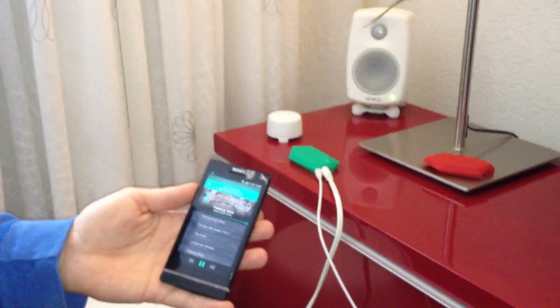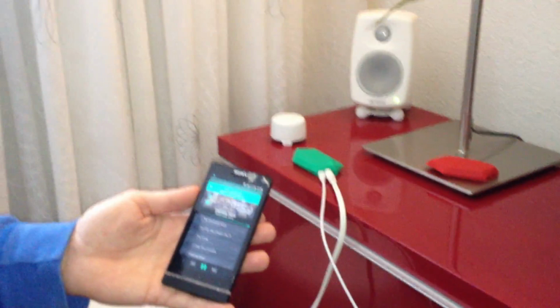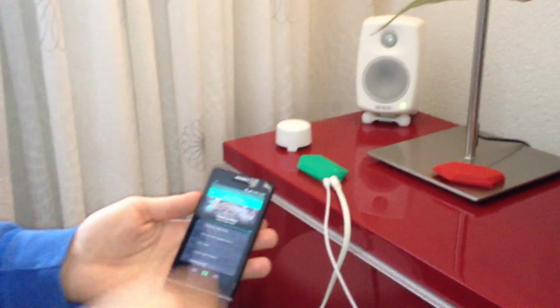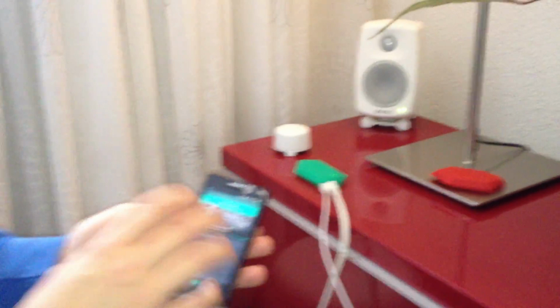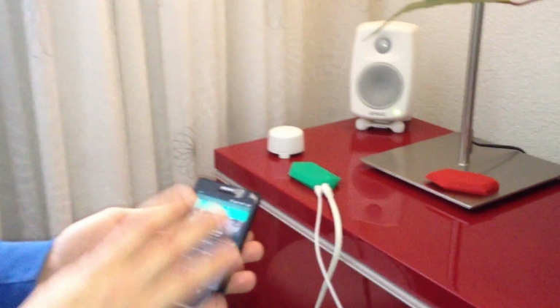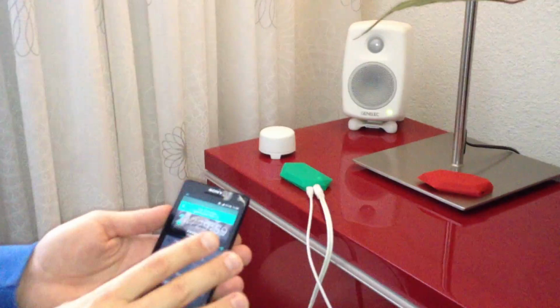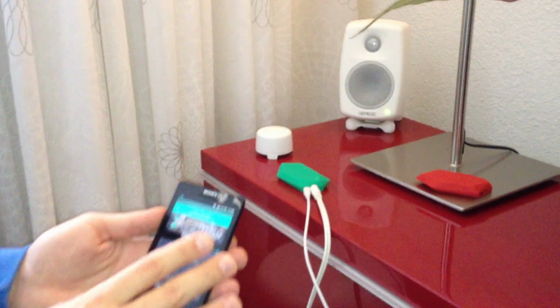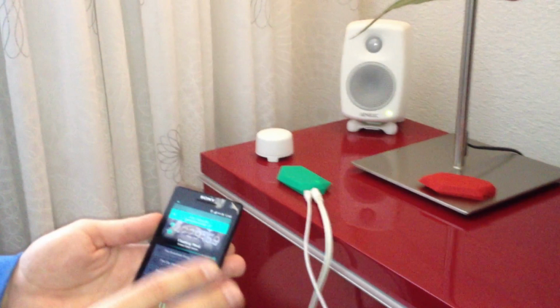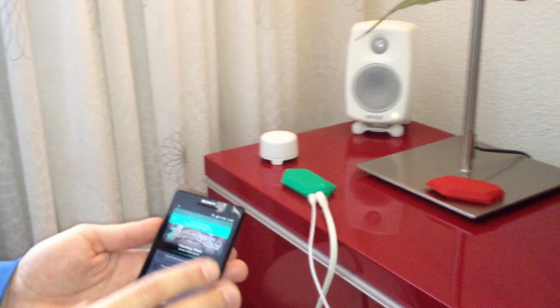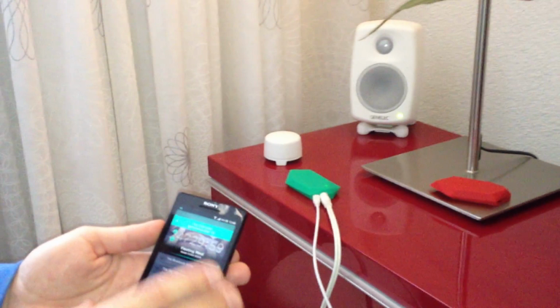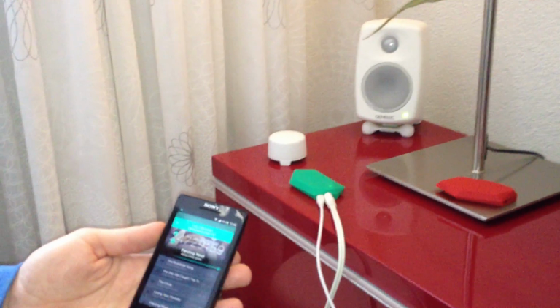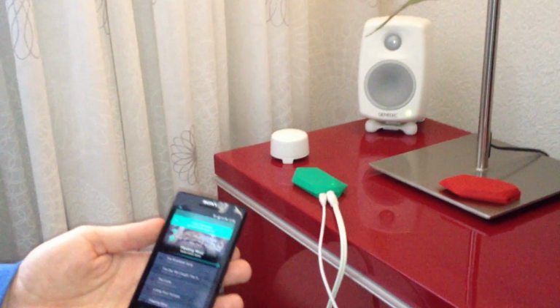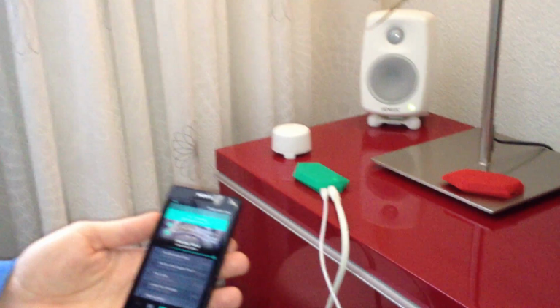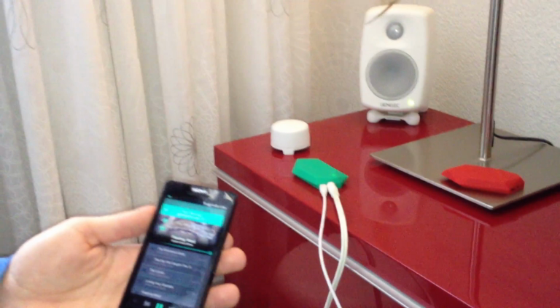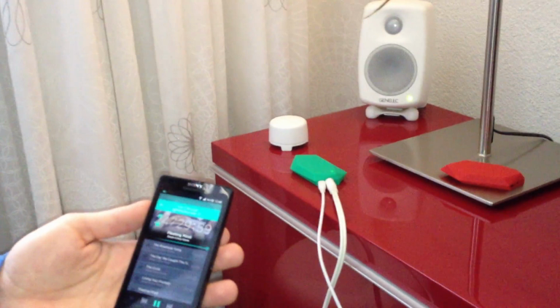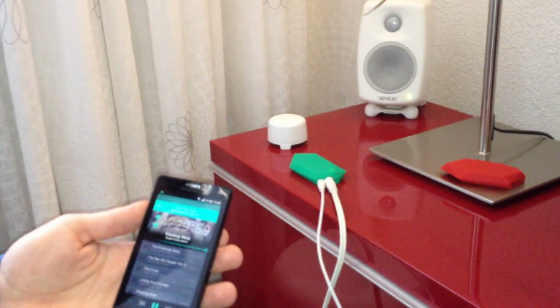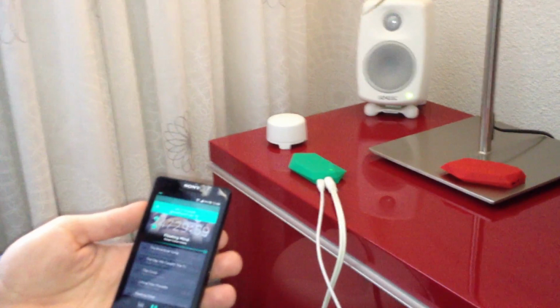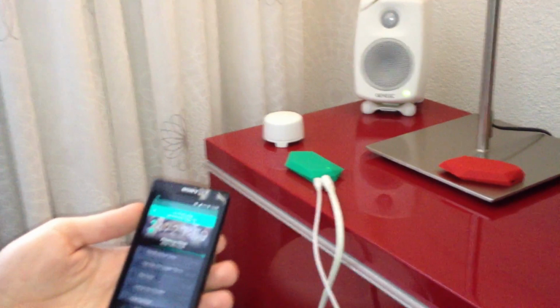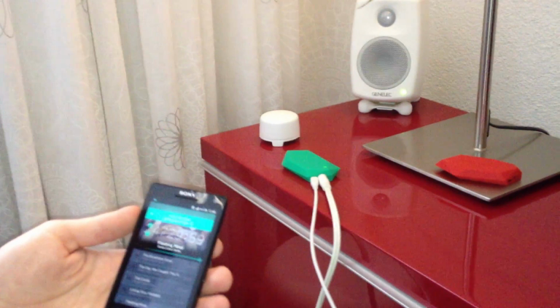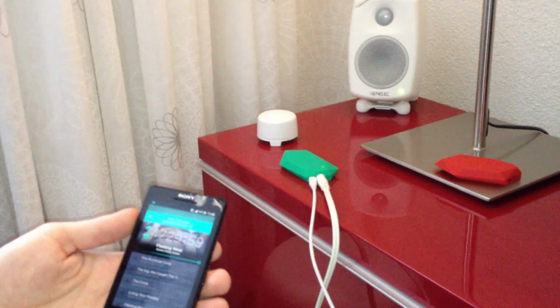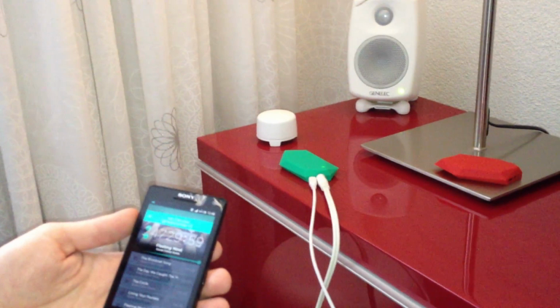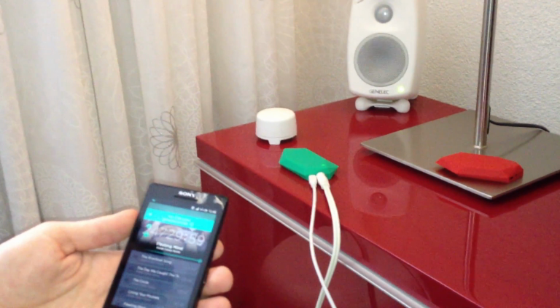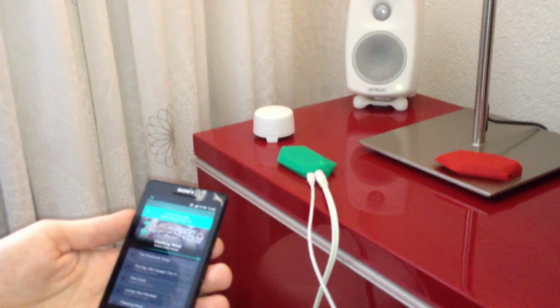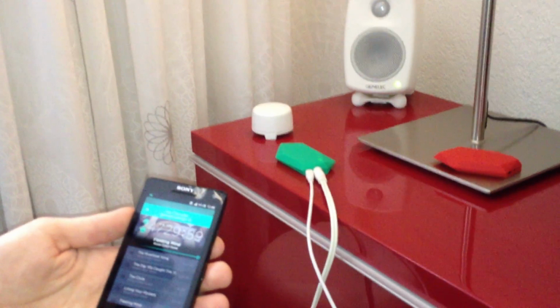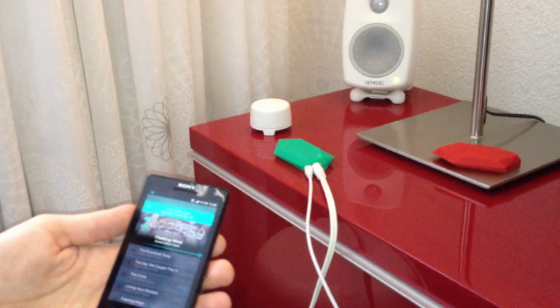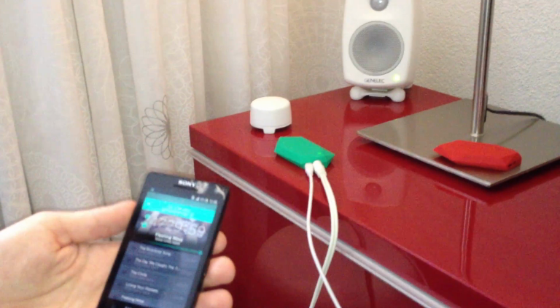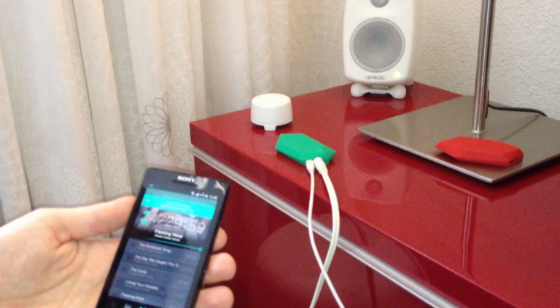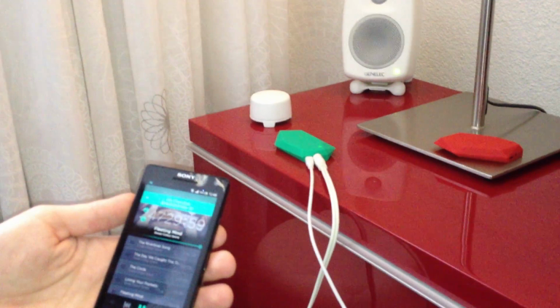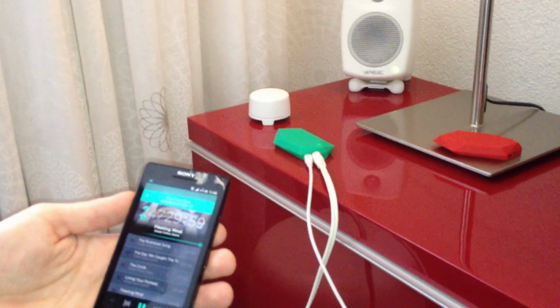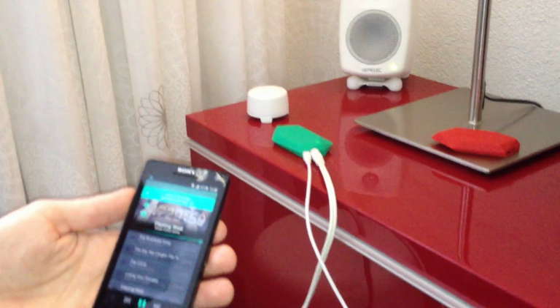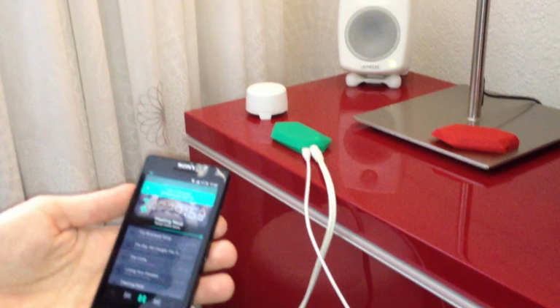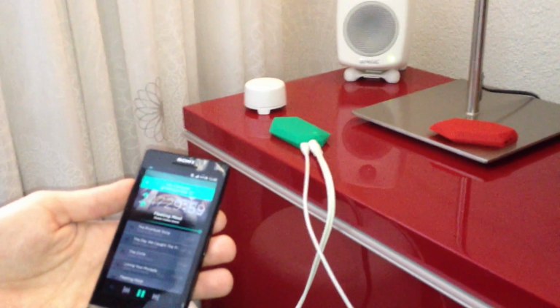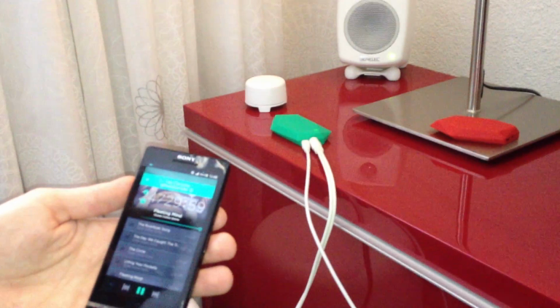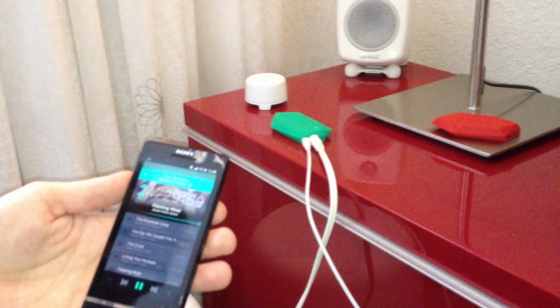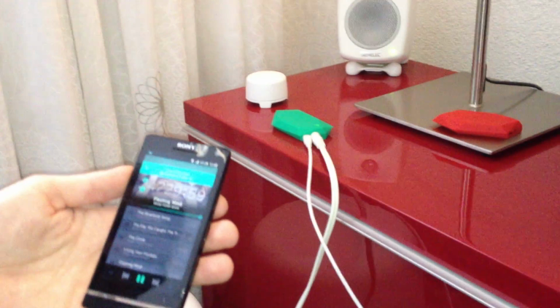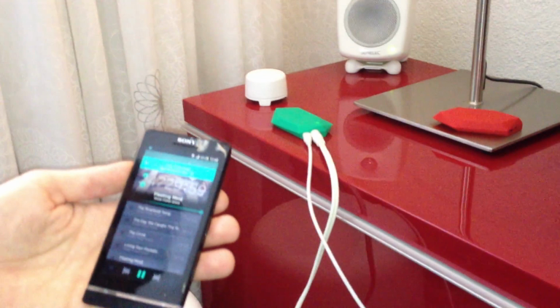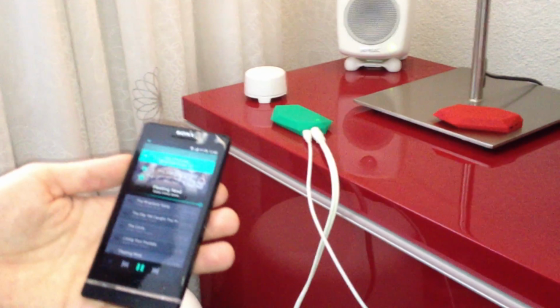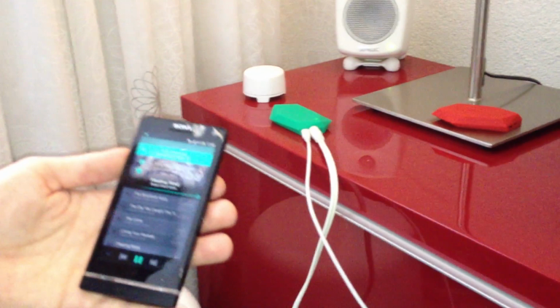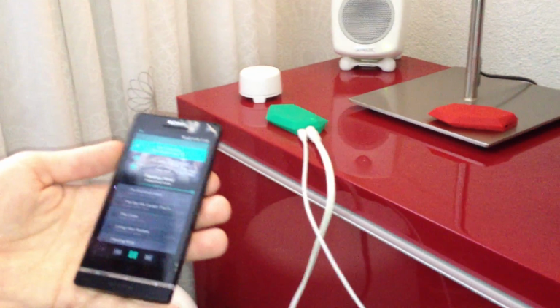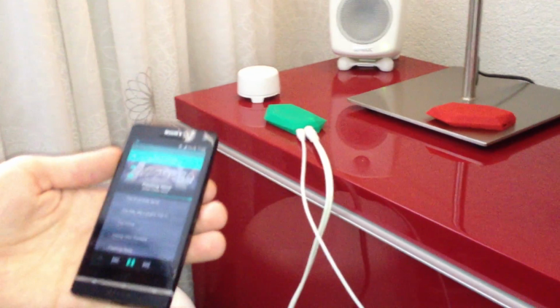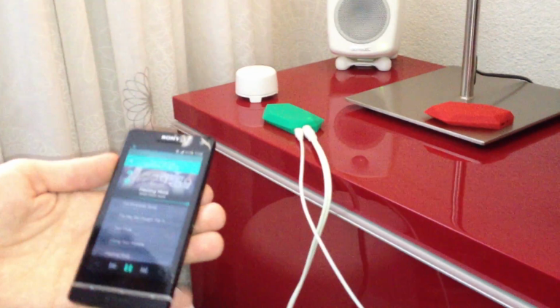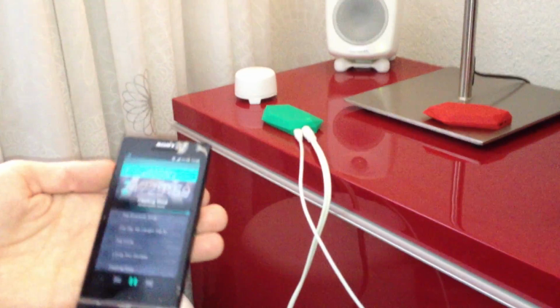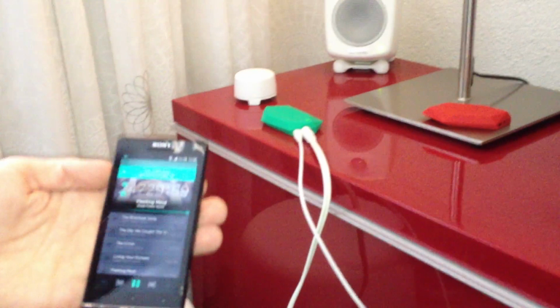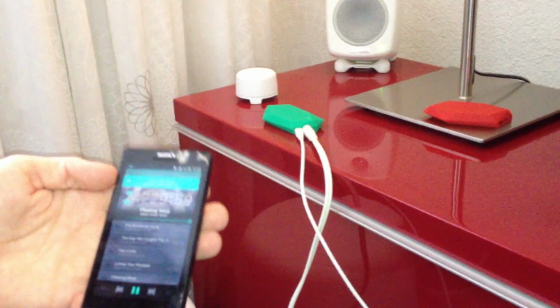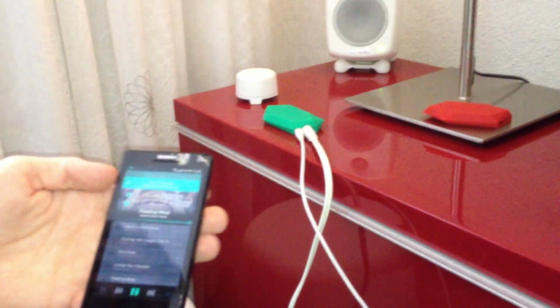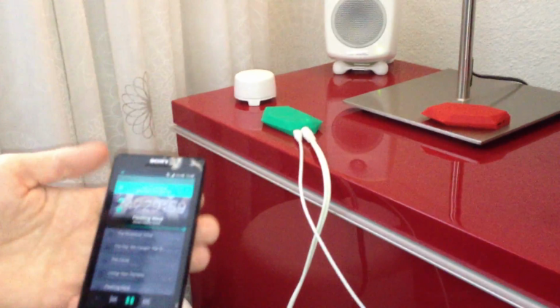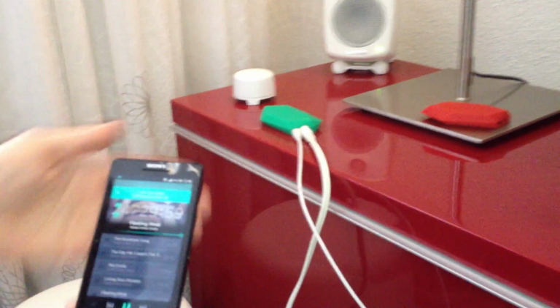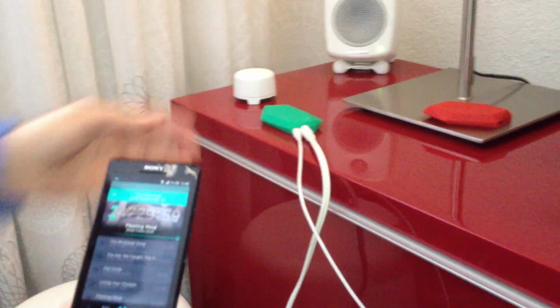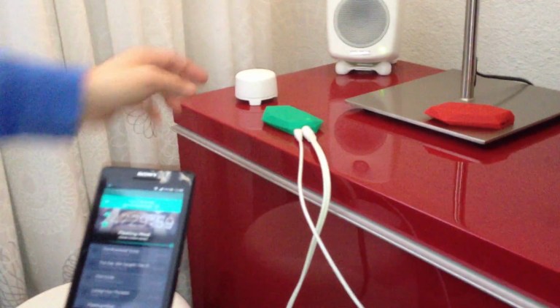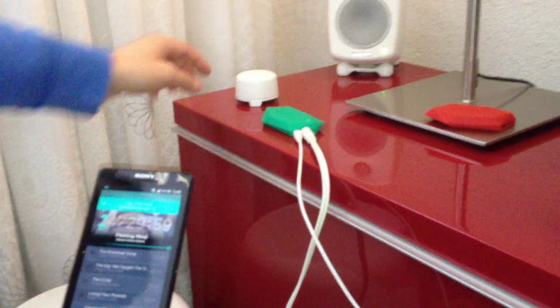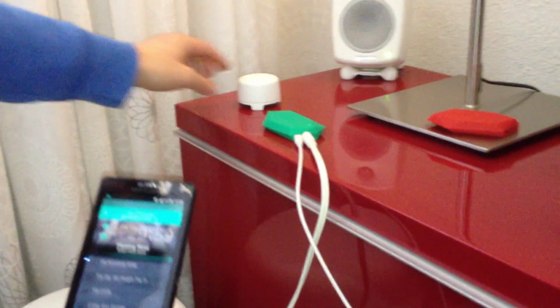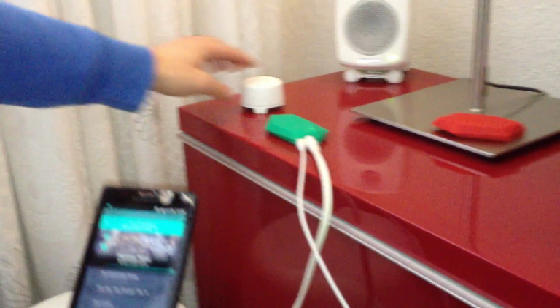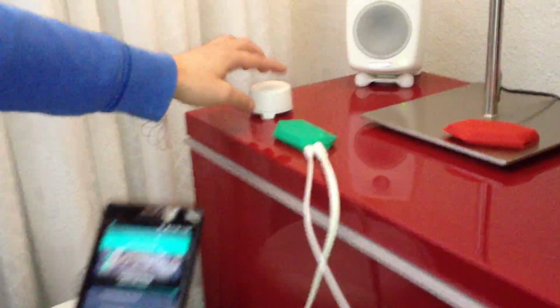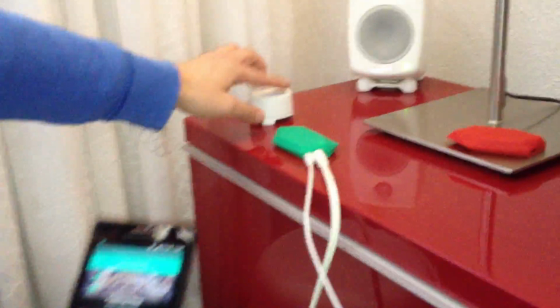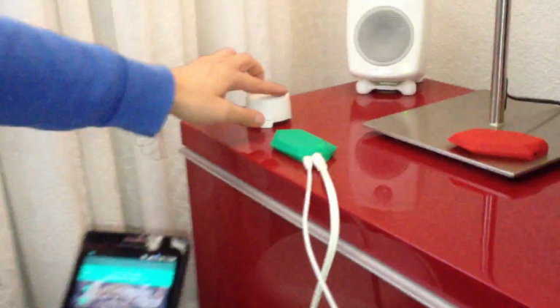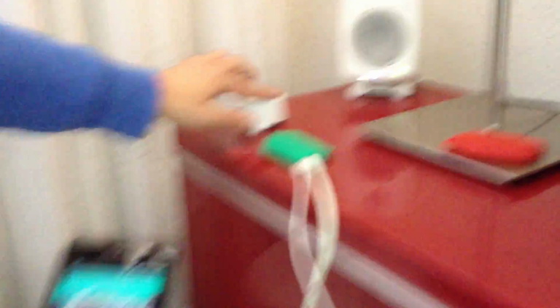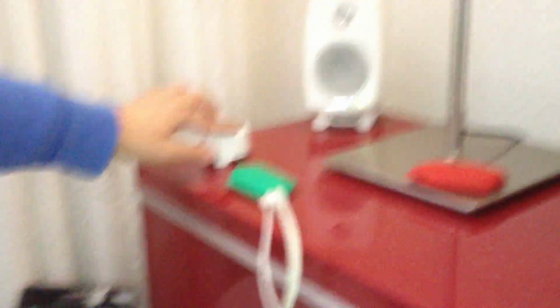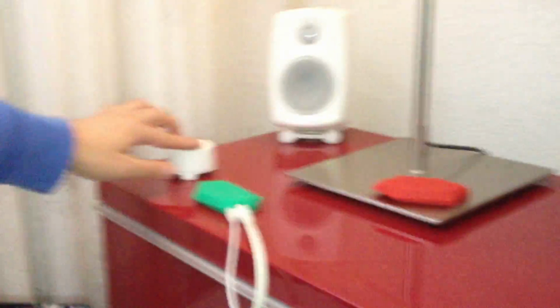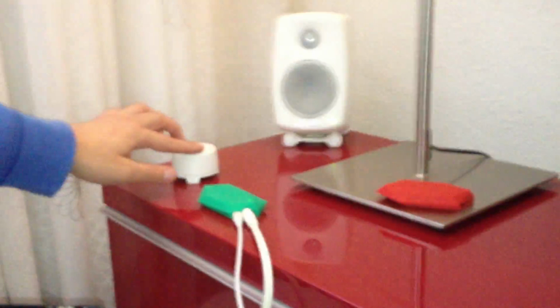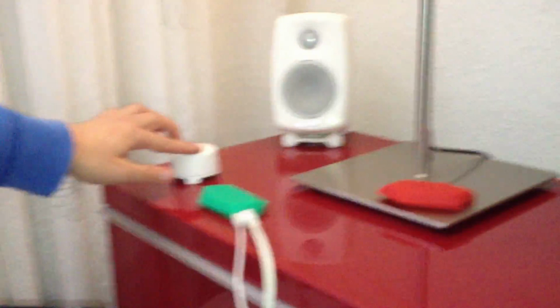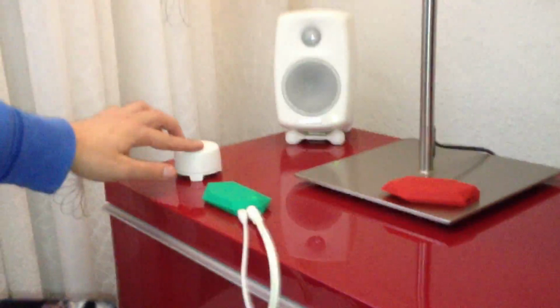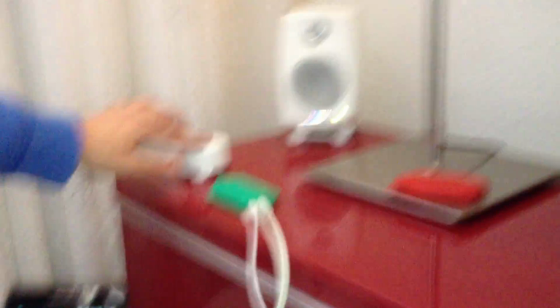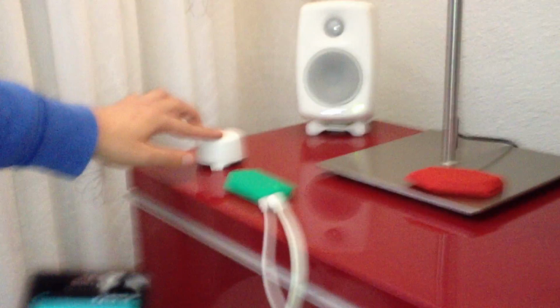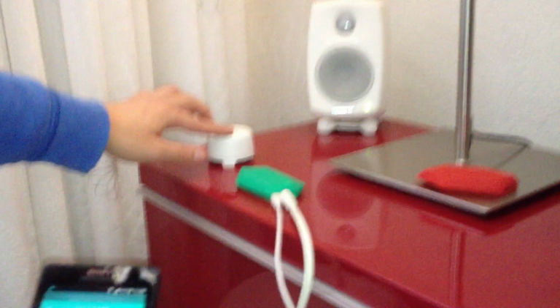Volume control will be added to the app very shortly. For now, I'll just change it with the knob on the system itself.